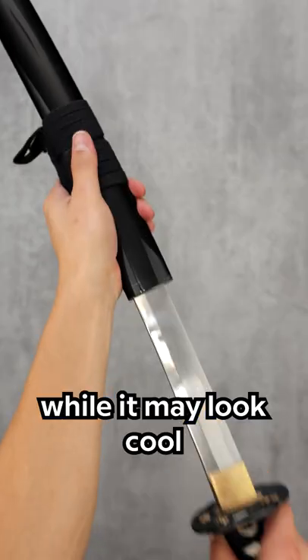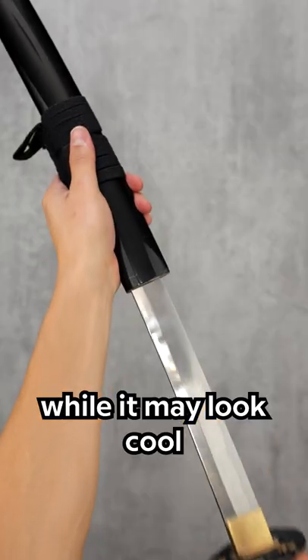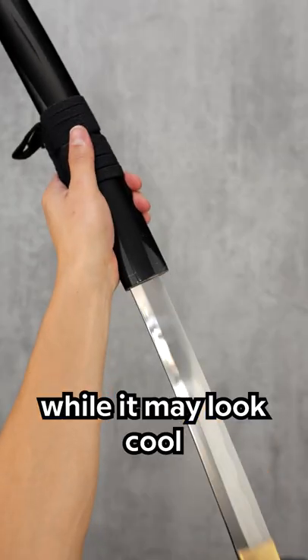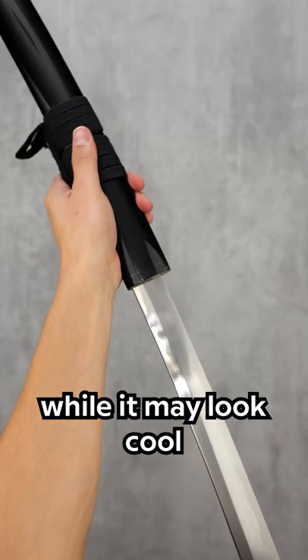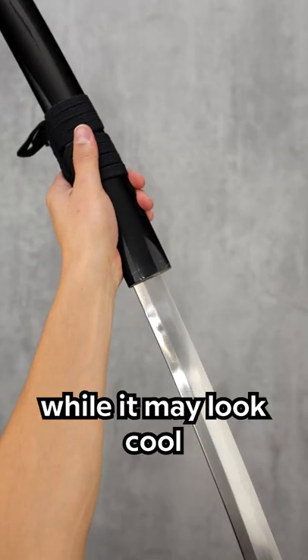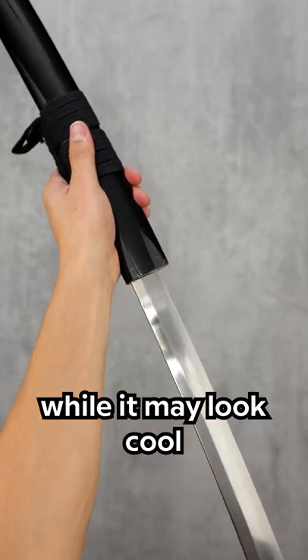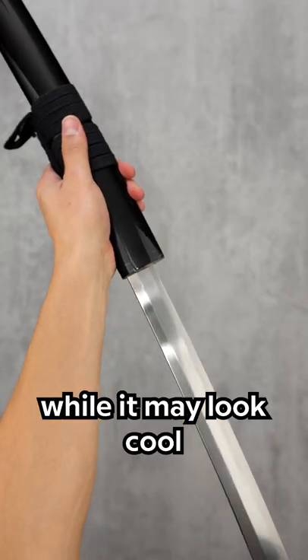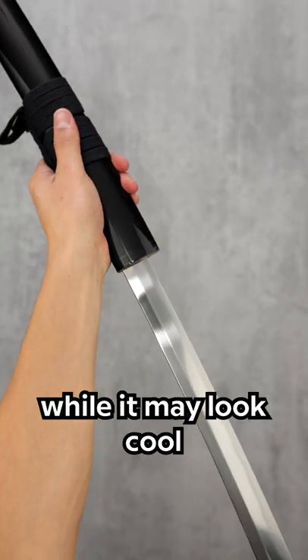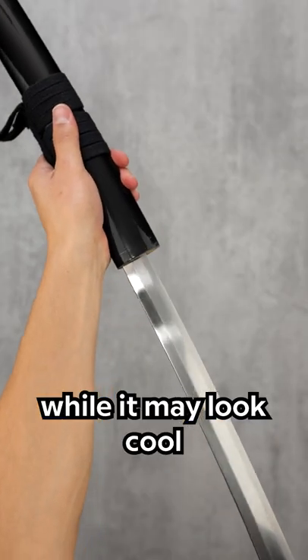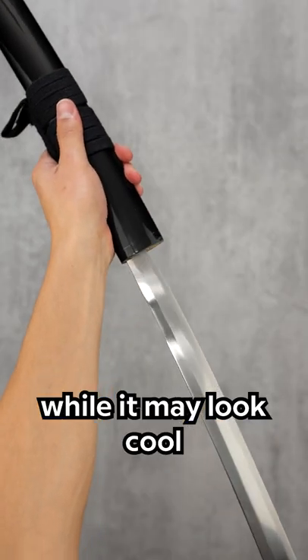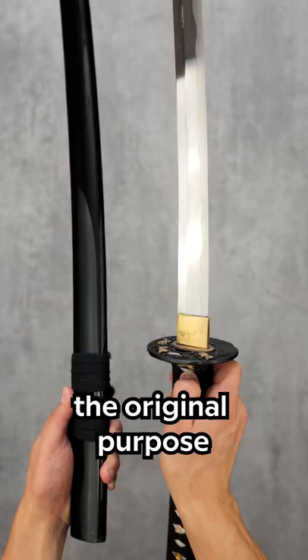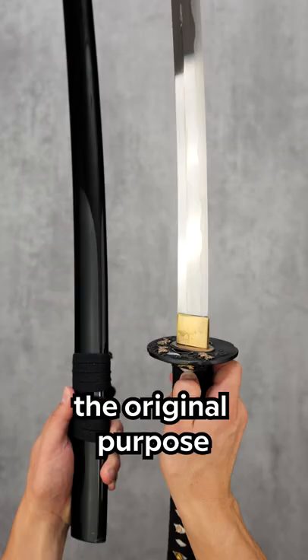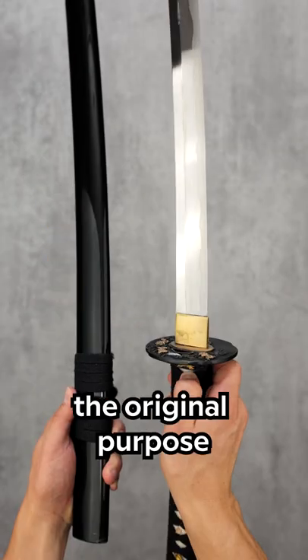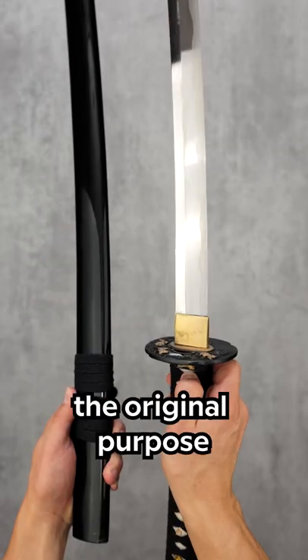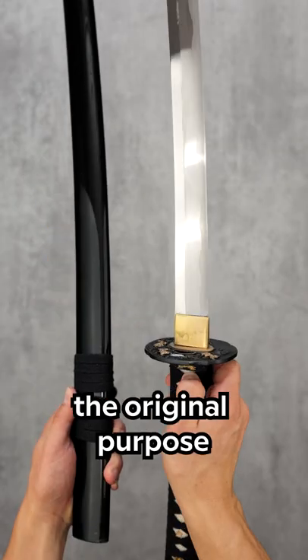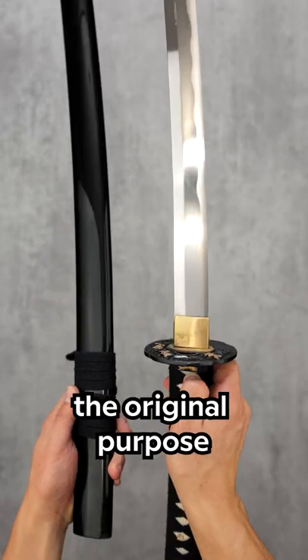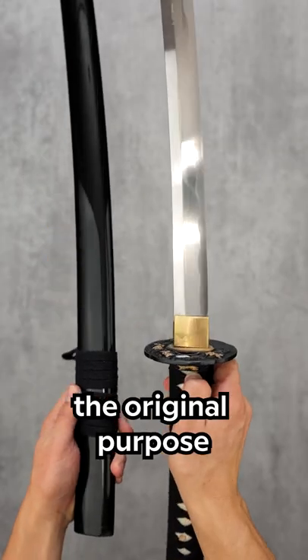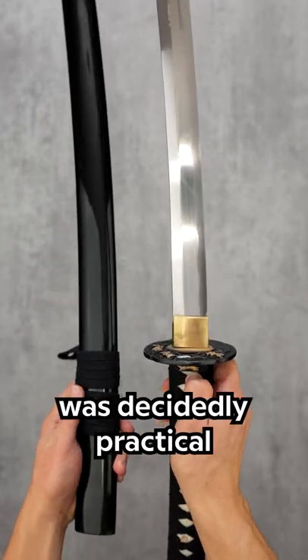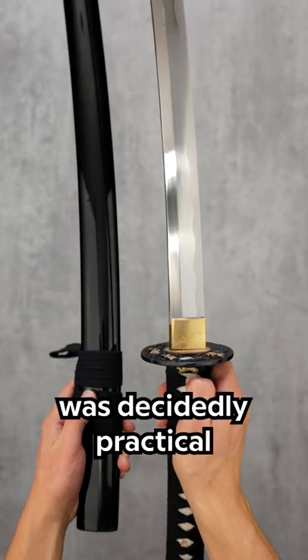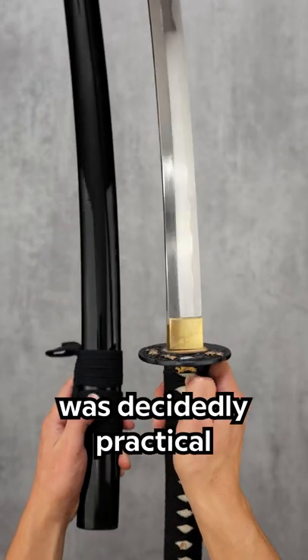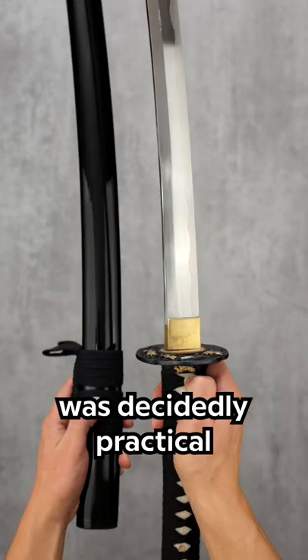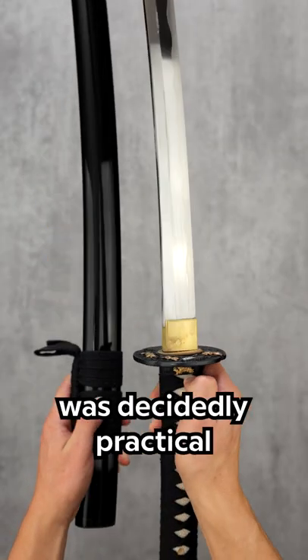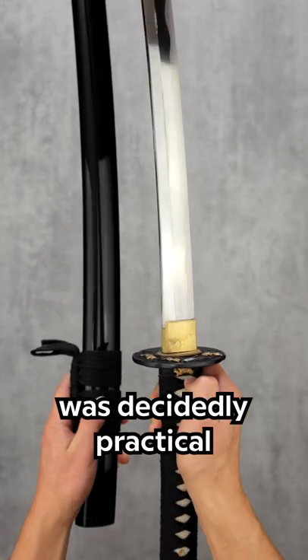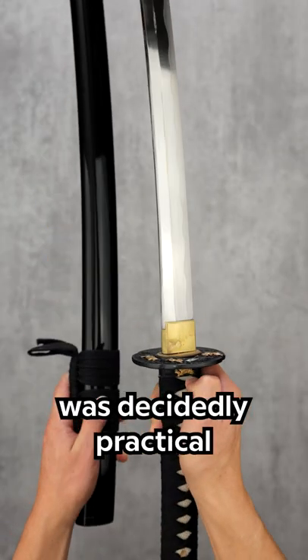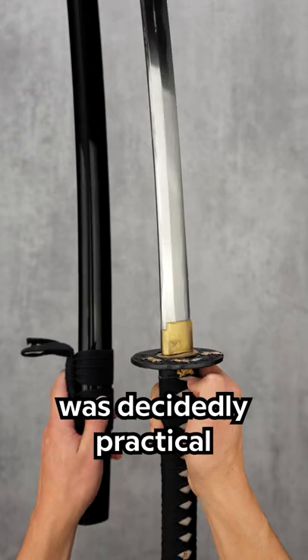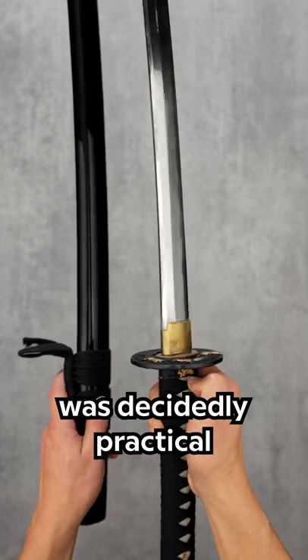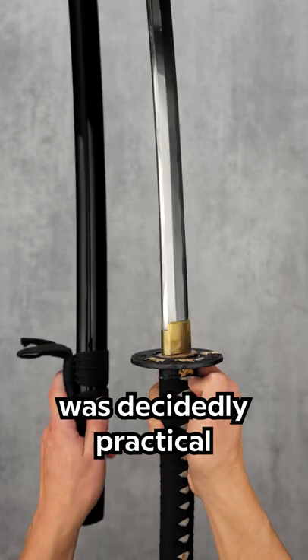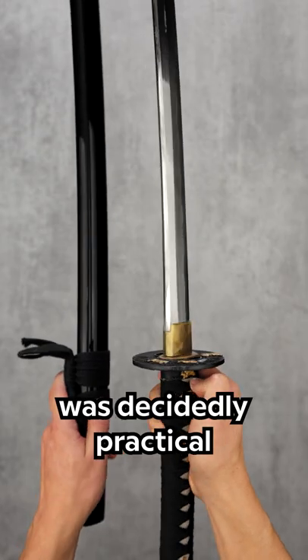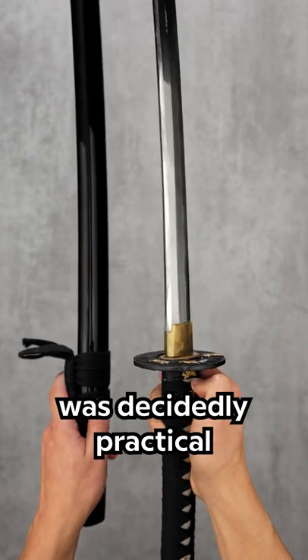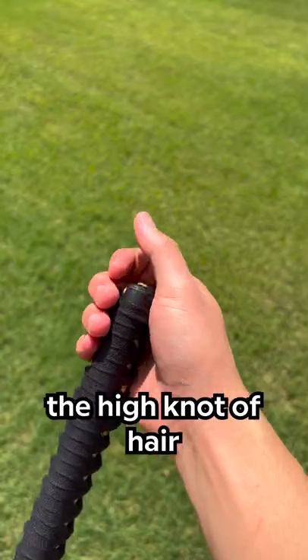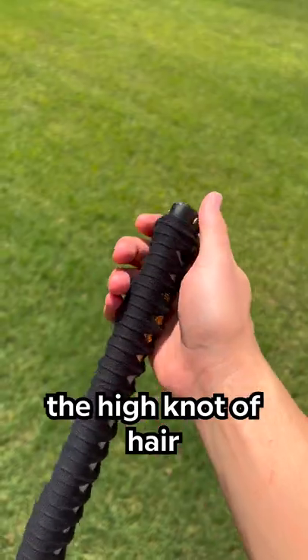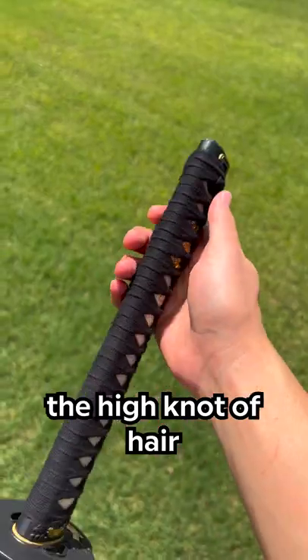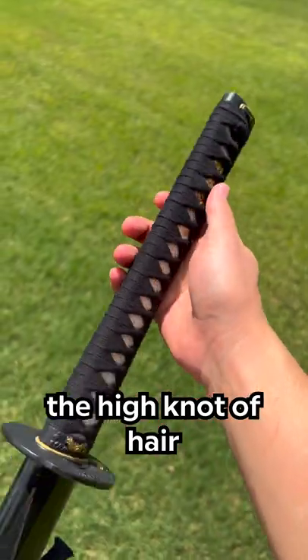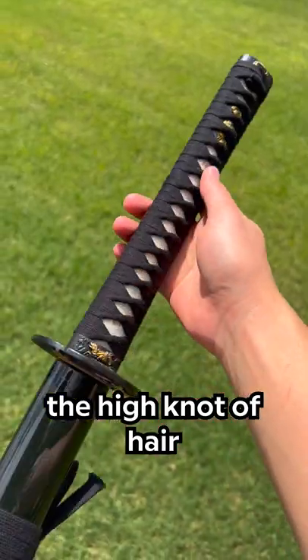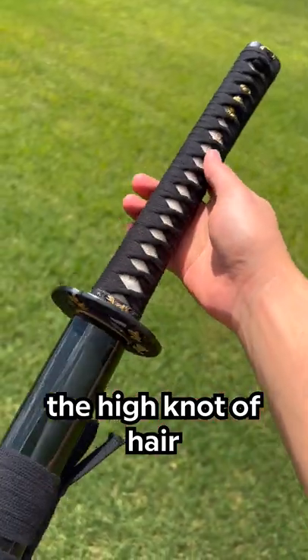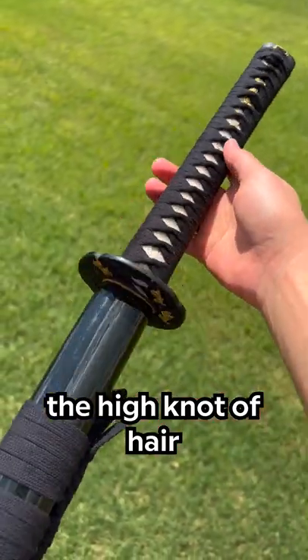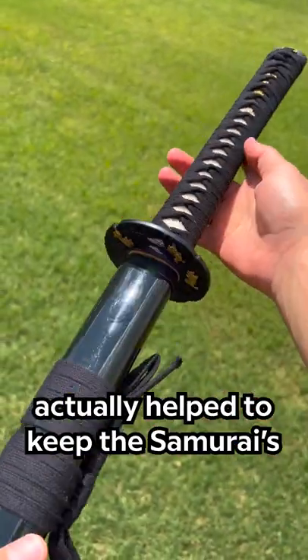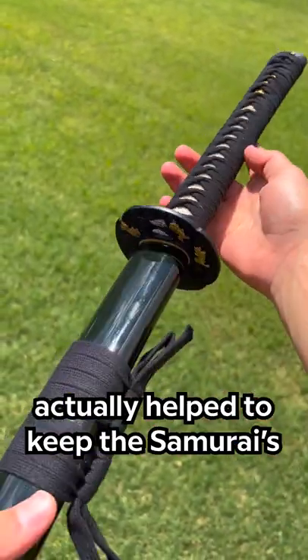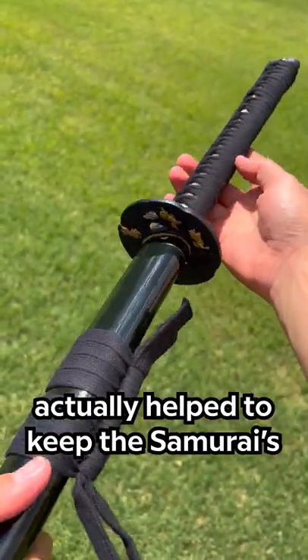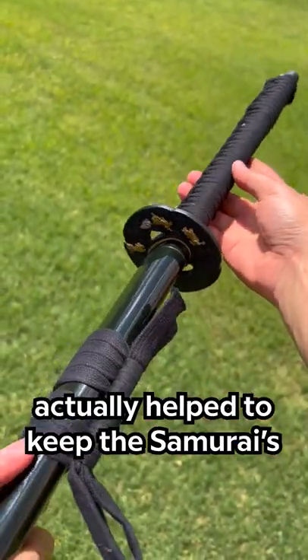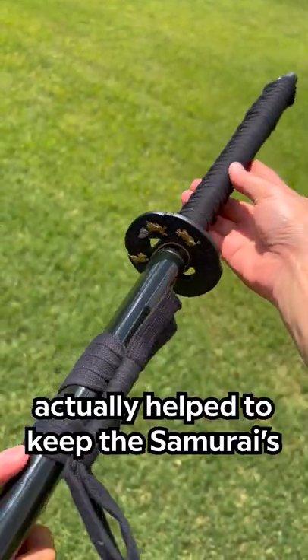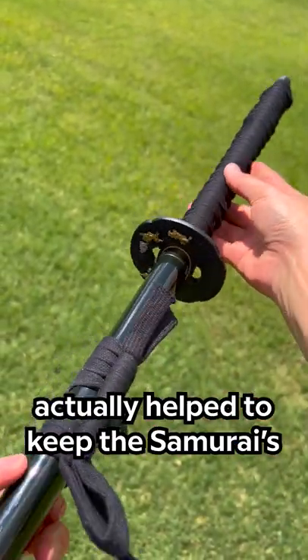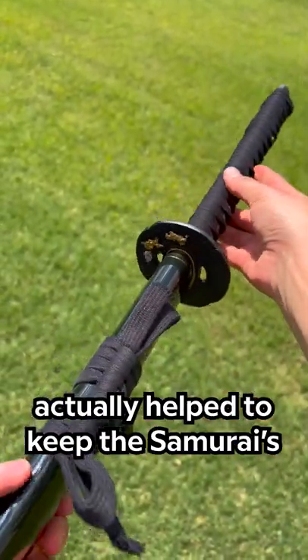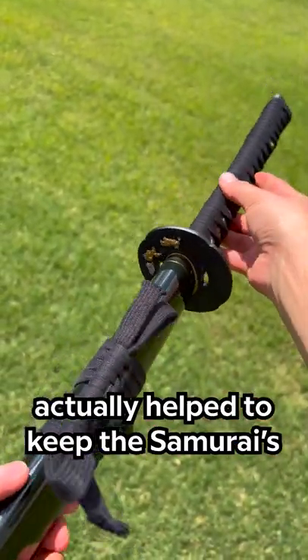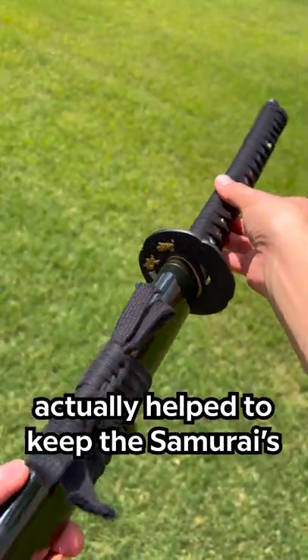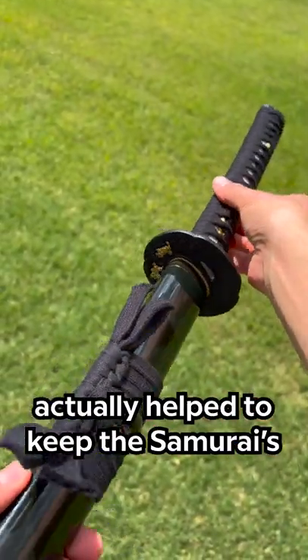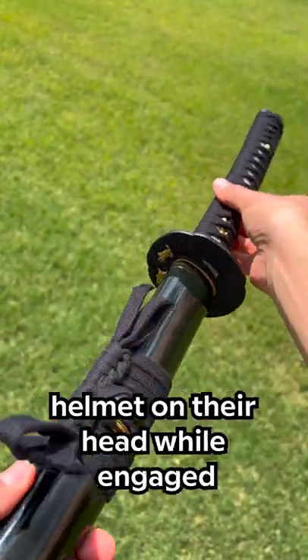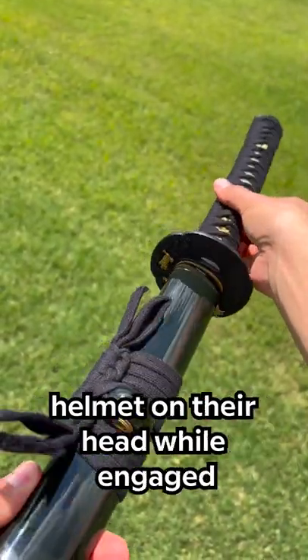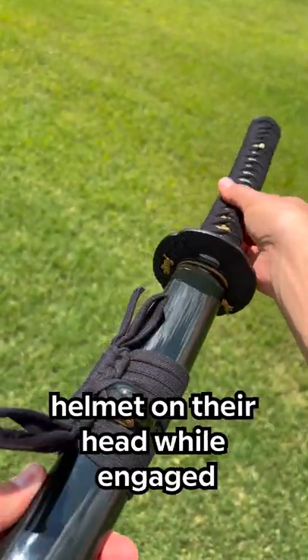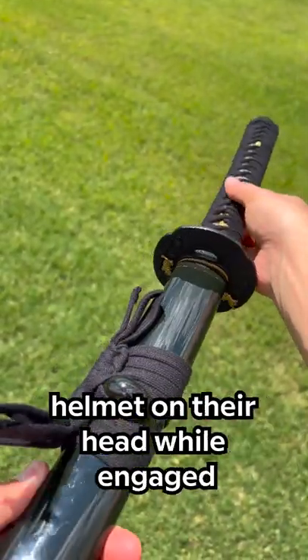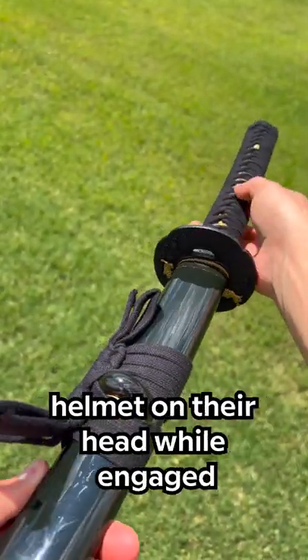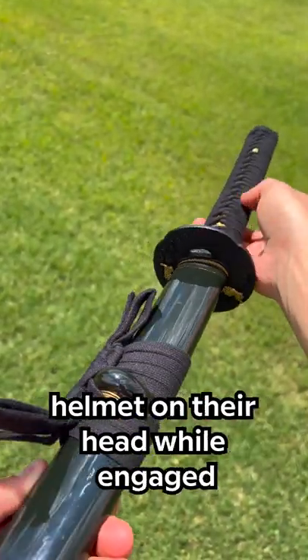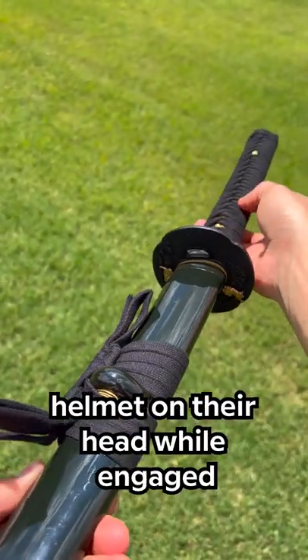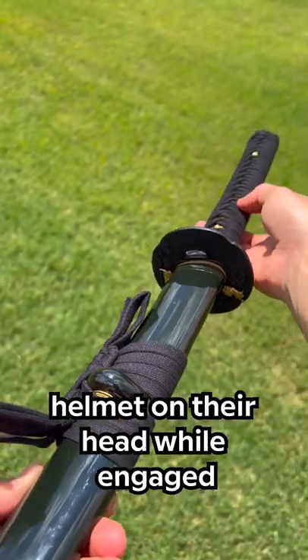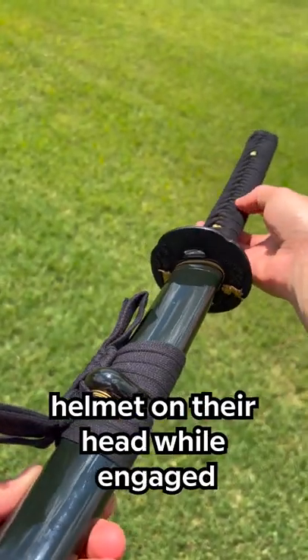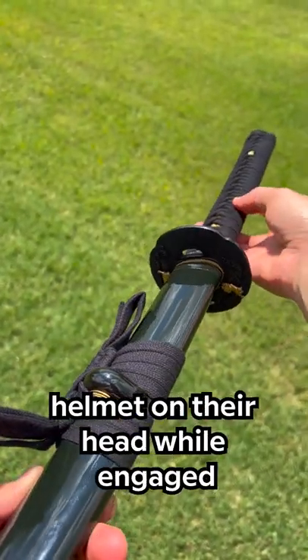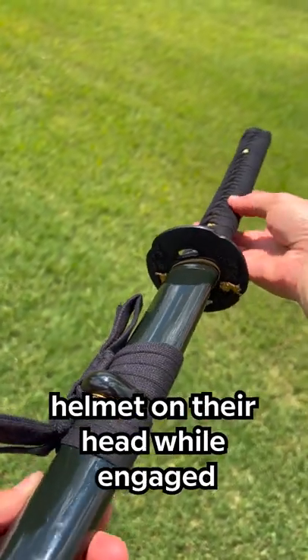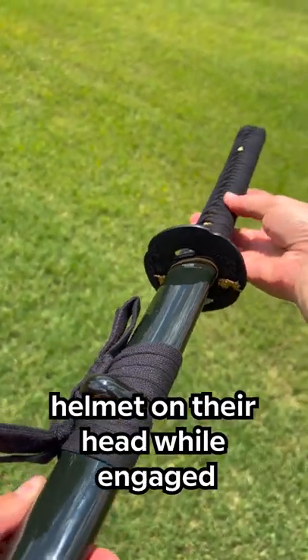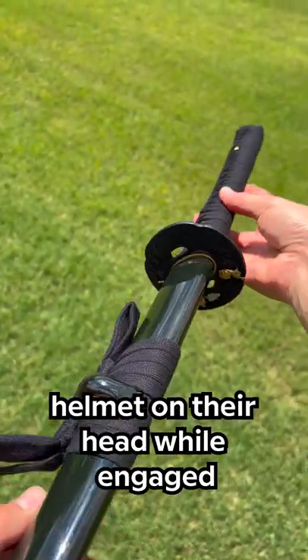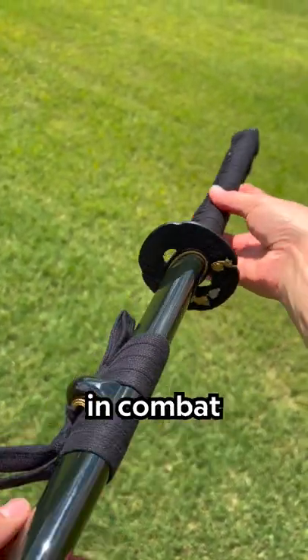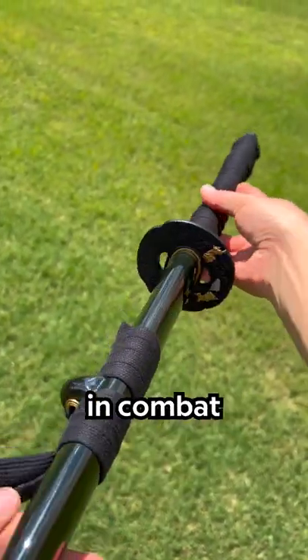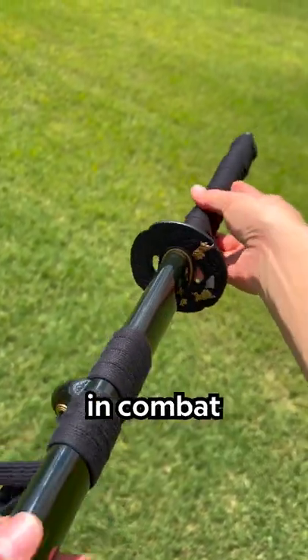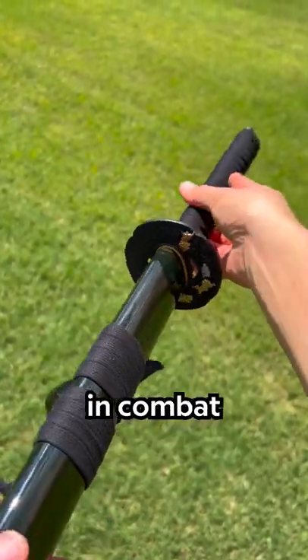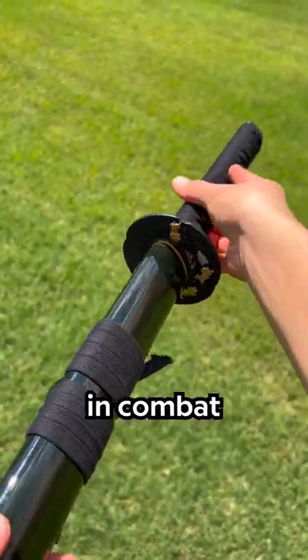While it may look cool, the original purpose was decidedly practical. The high knot of hair actually helped to keep the samurai's helmet on their head while engaged in combat.